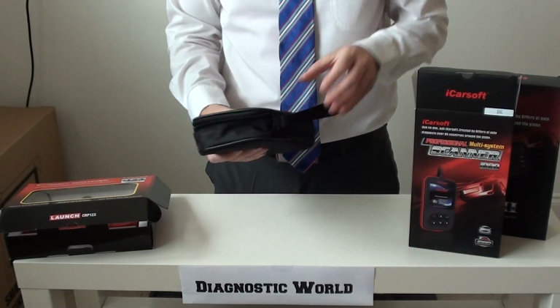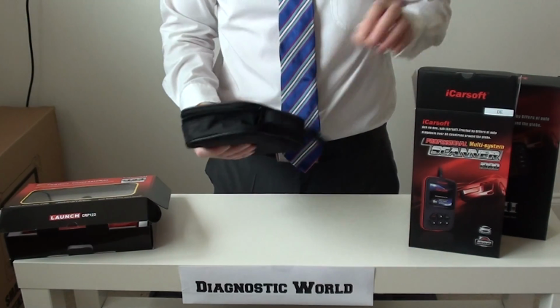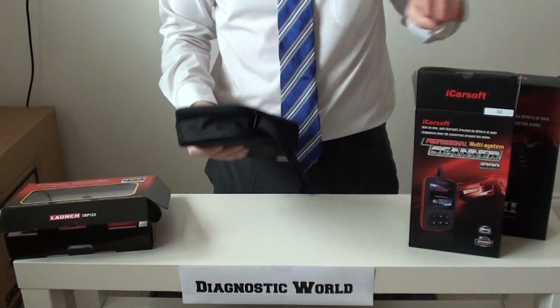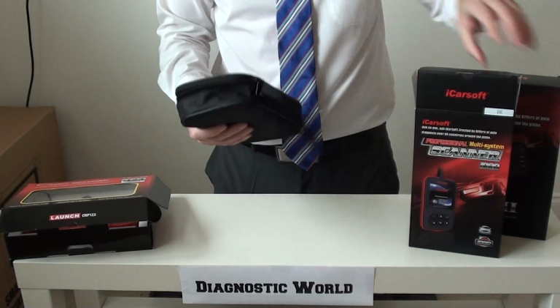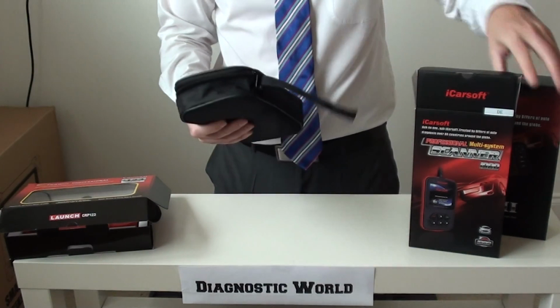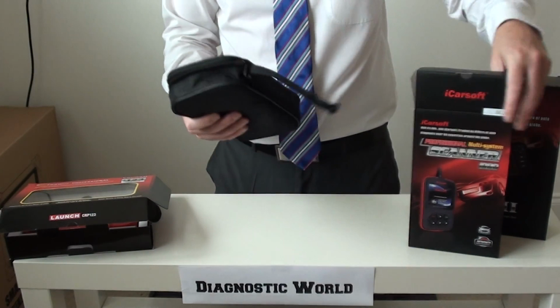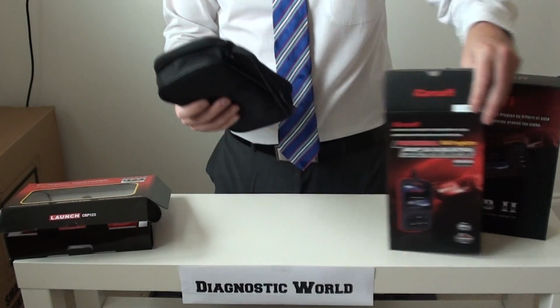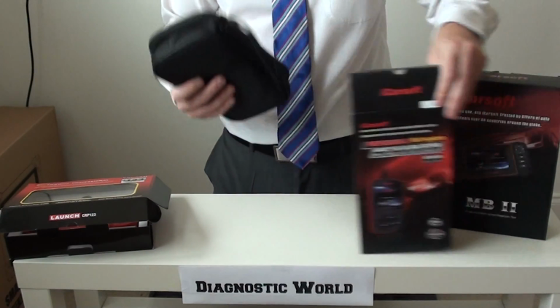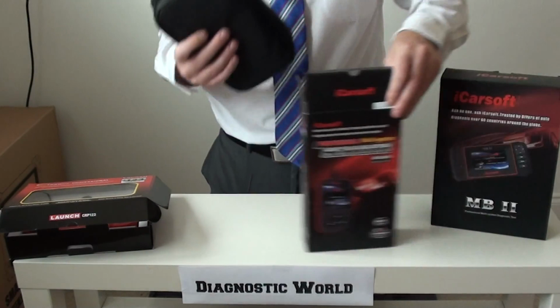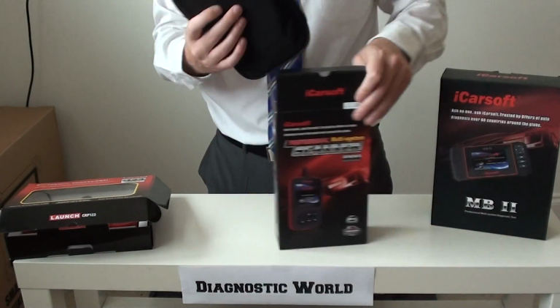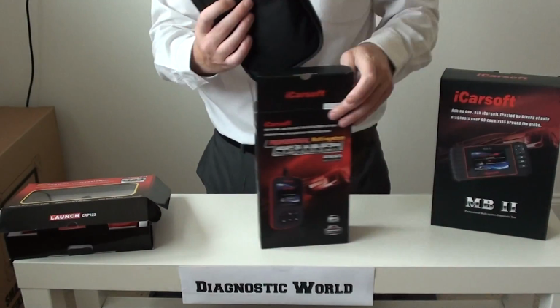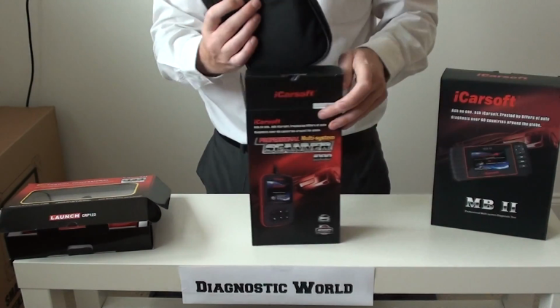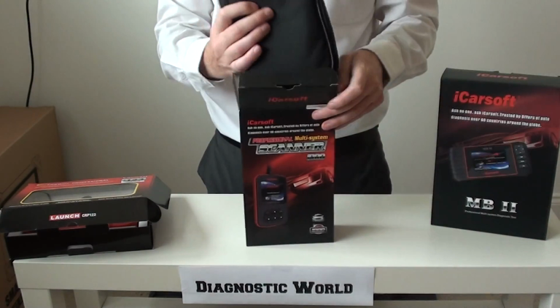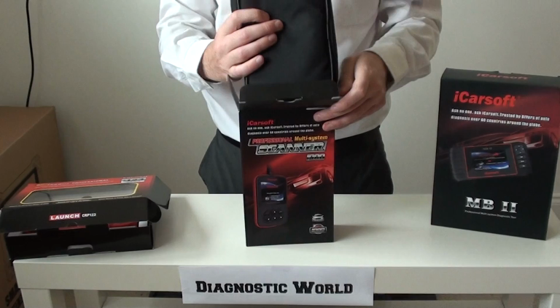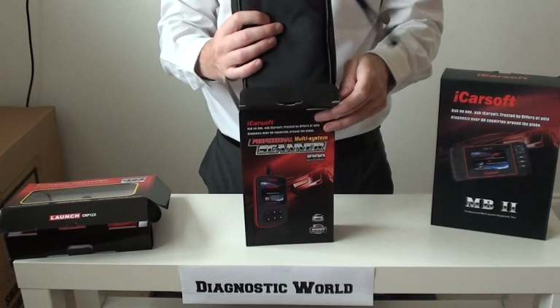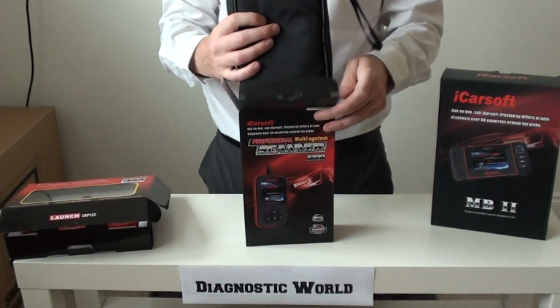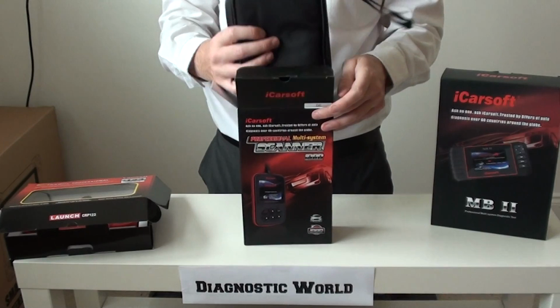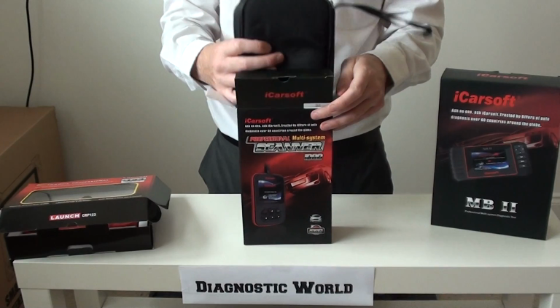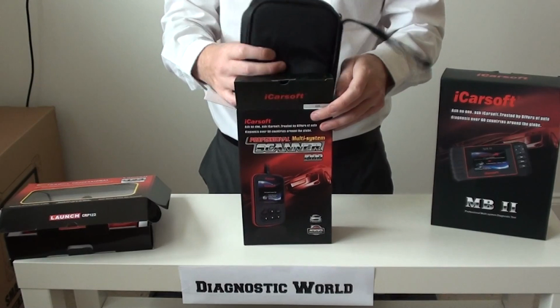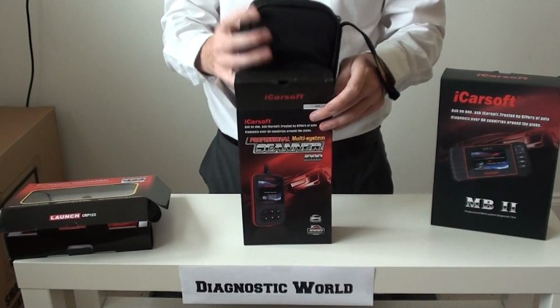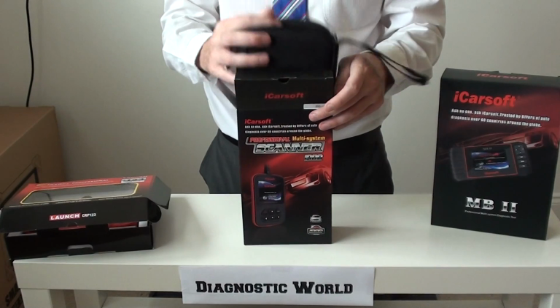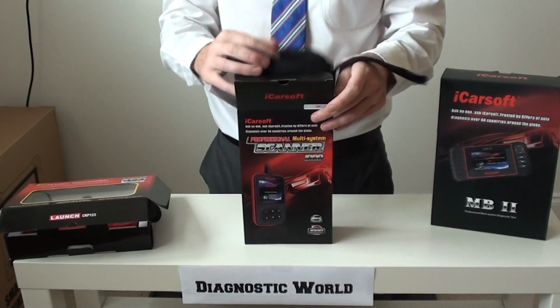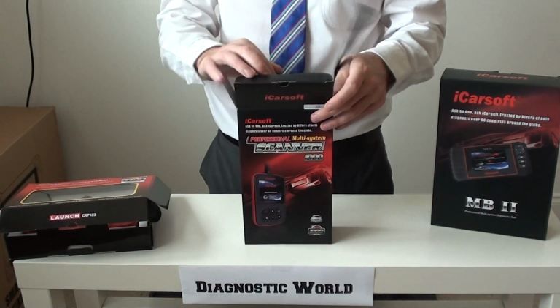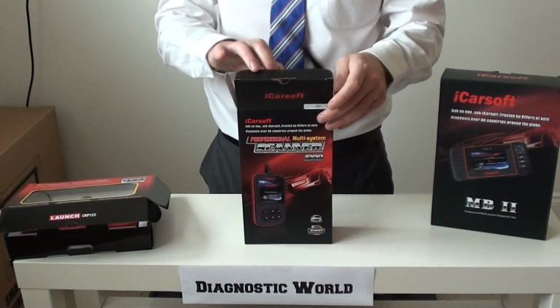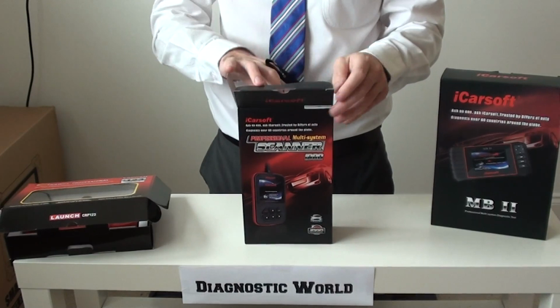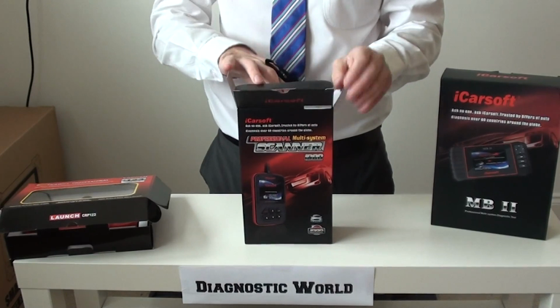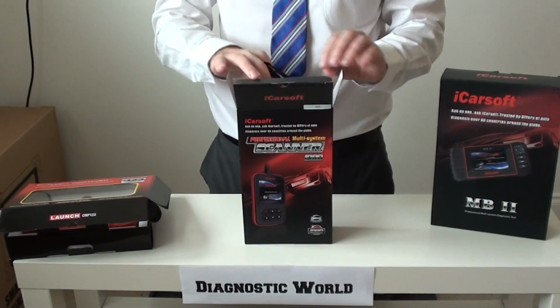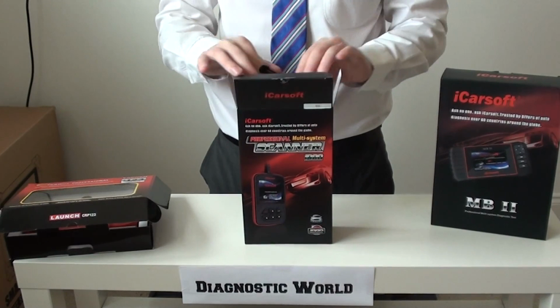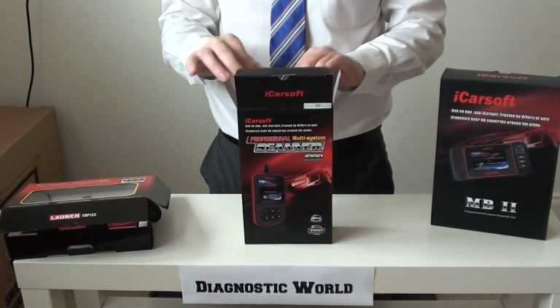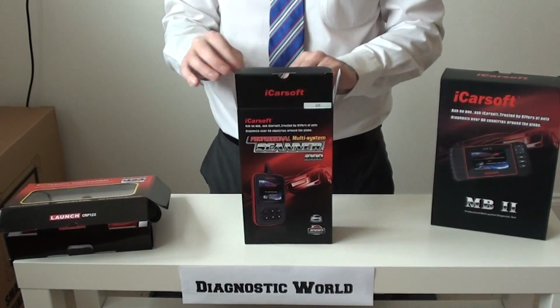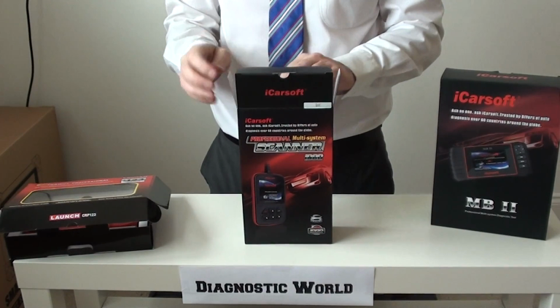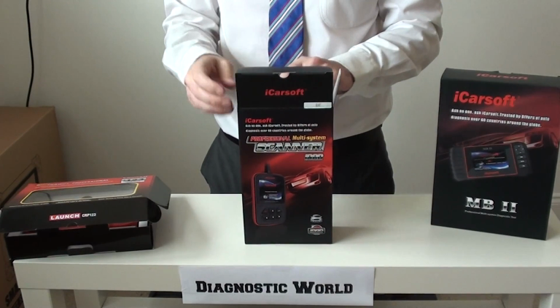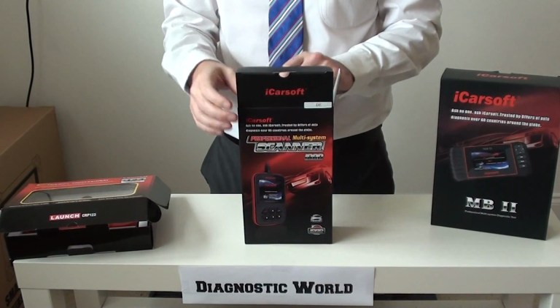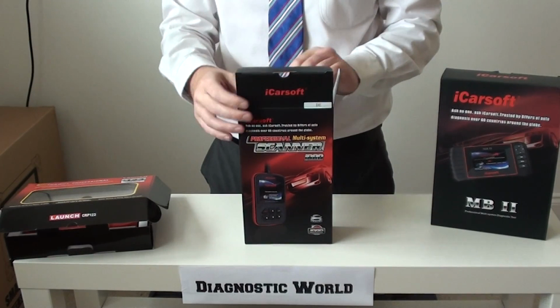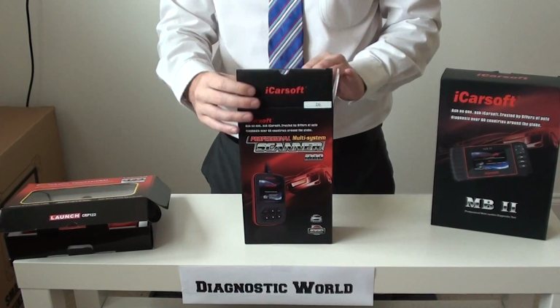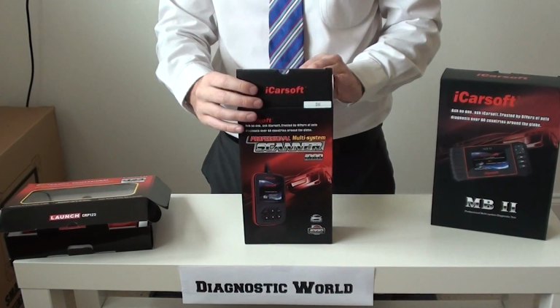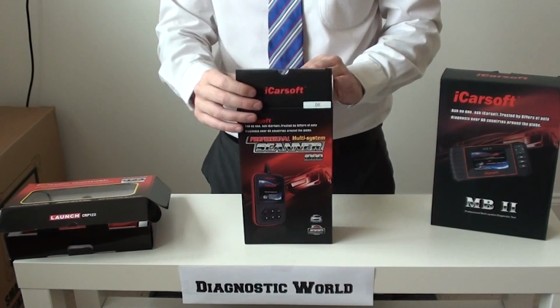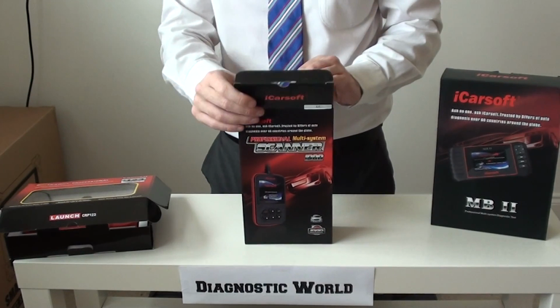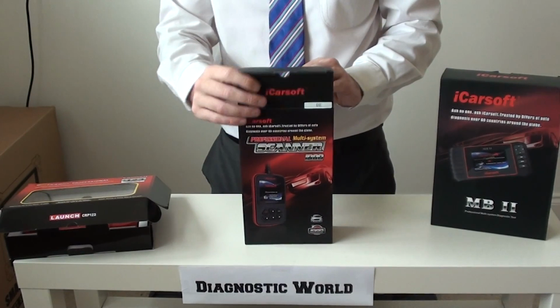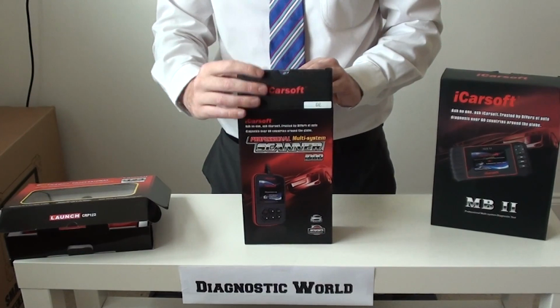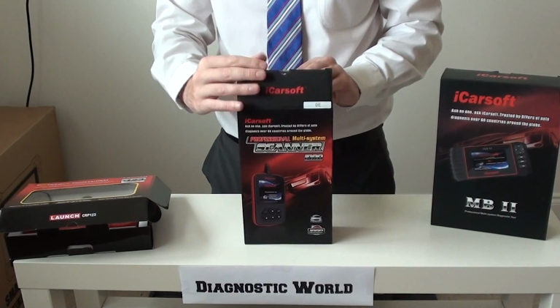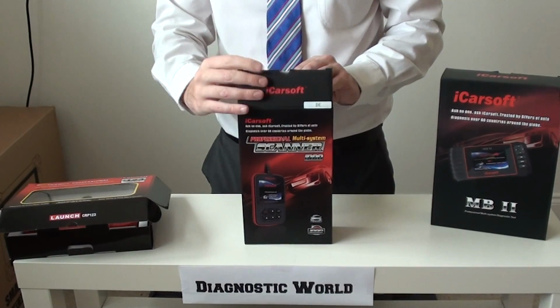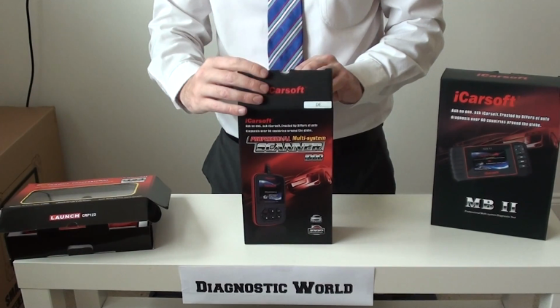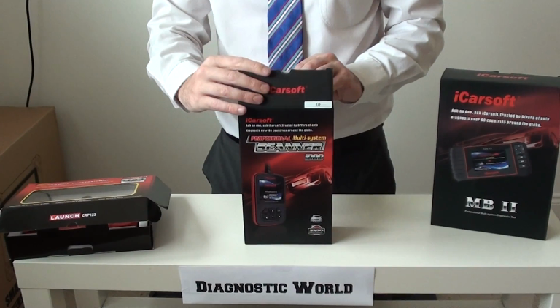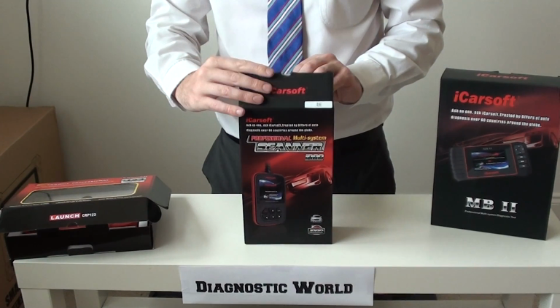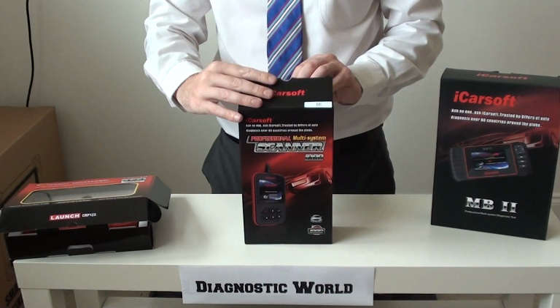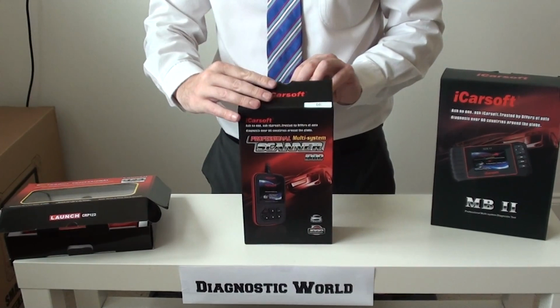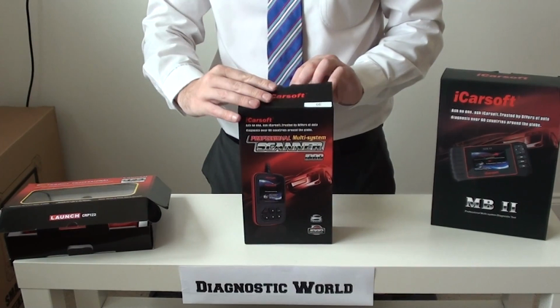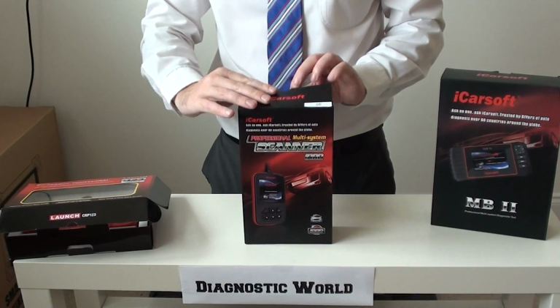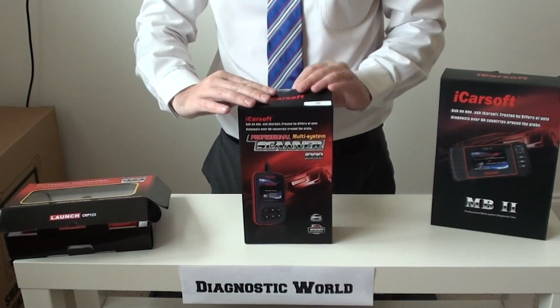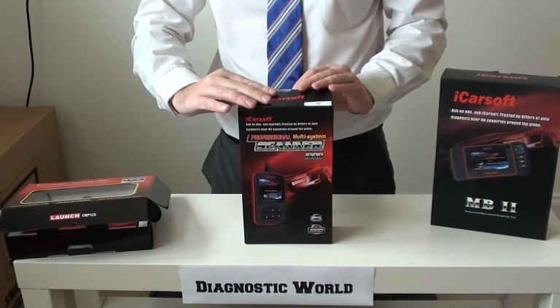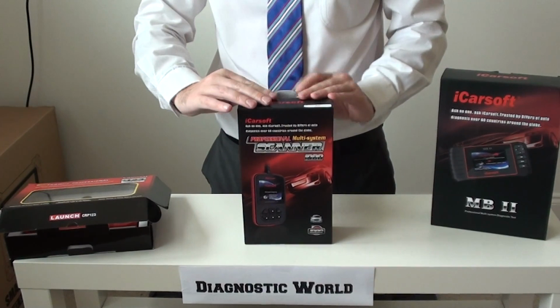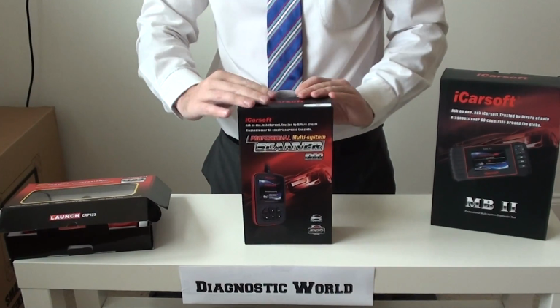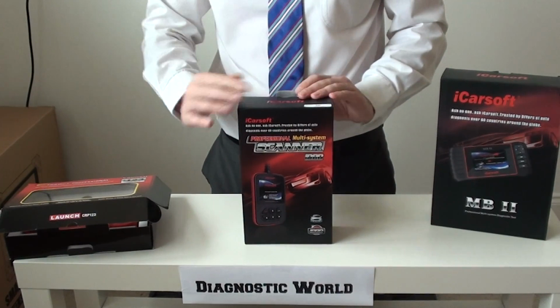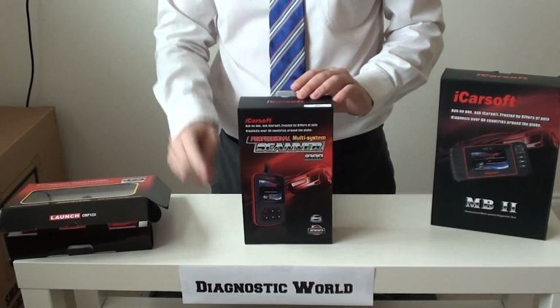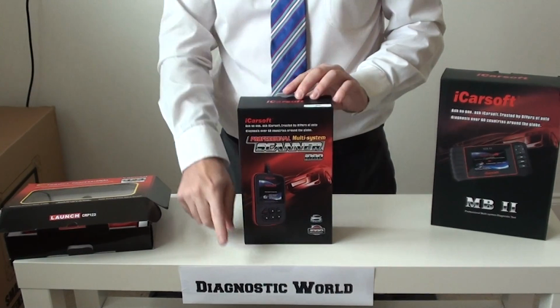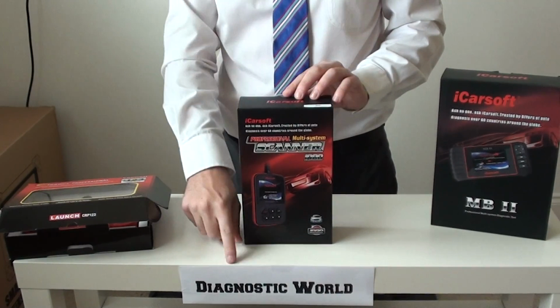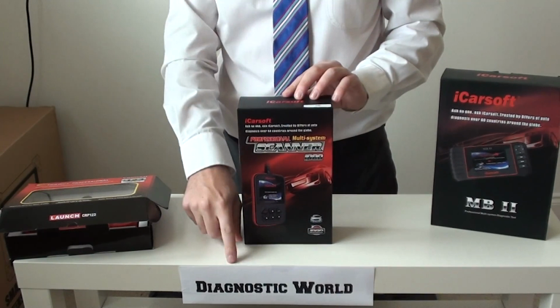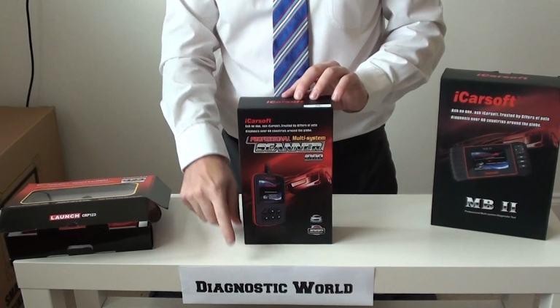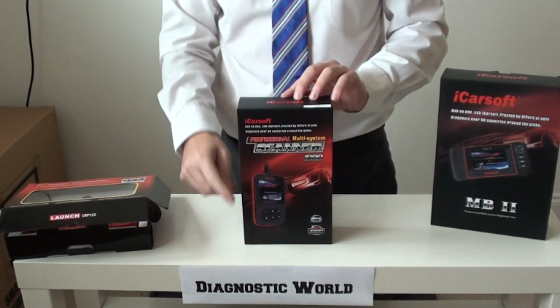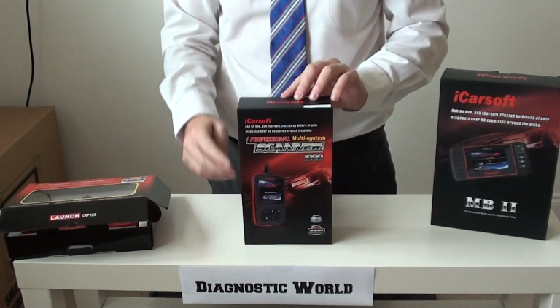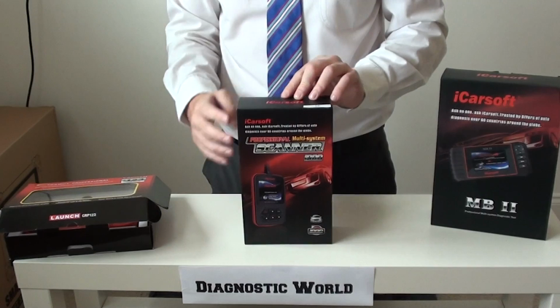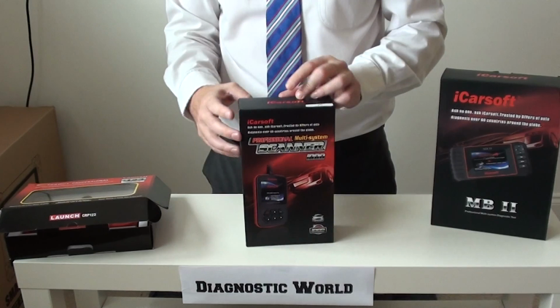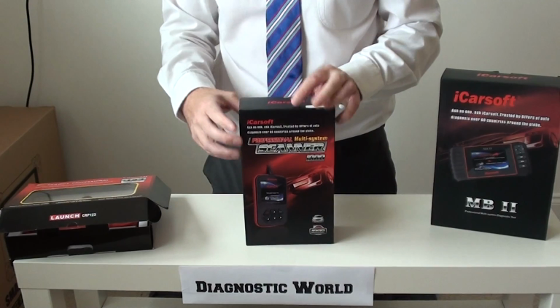So that's the first one, that's the iCarSoft i980 kit, which is available at Diagnostic World.